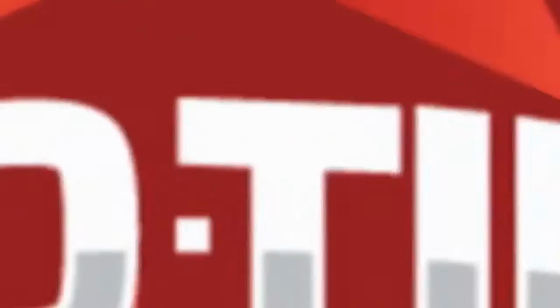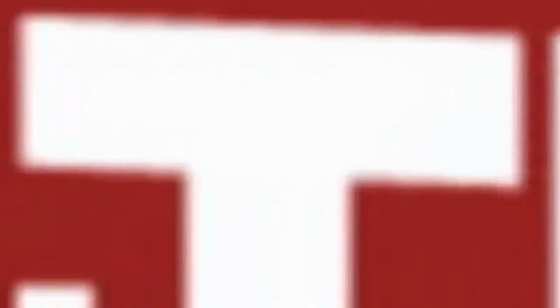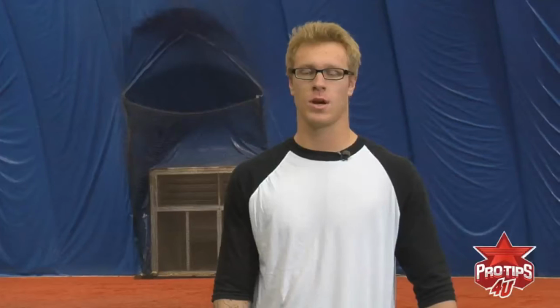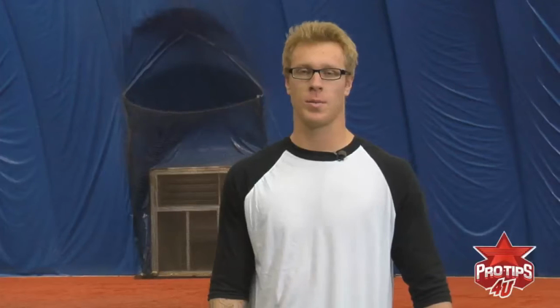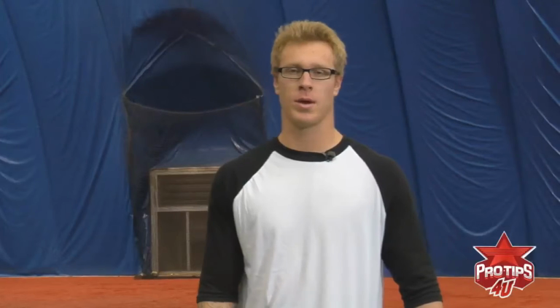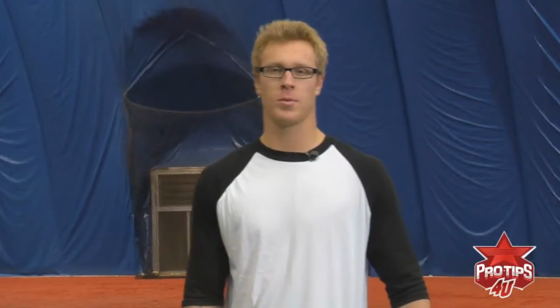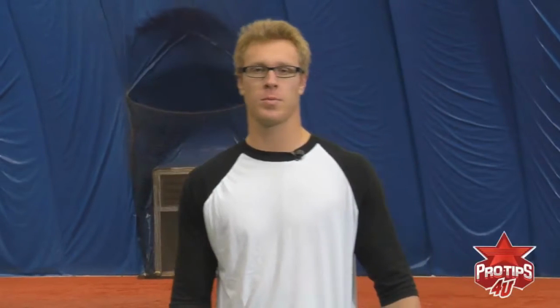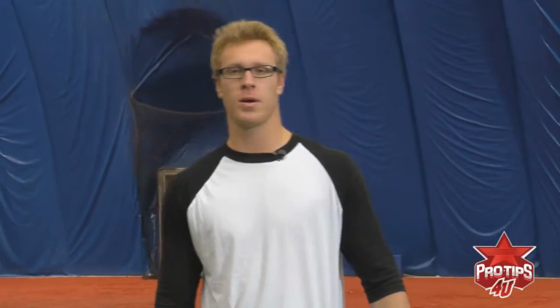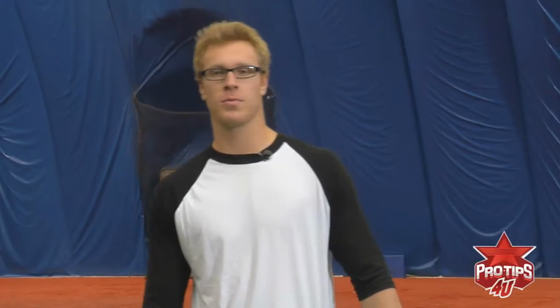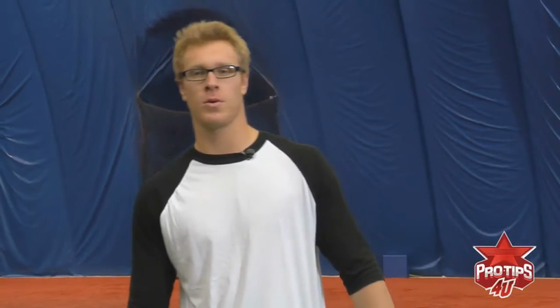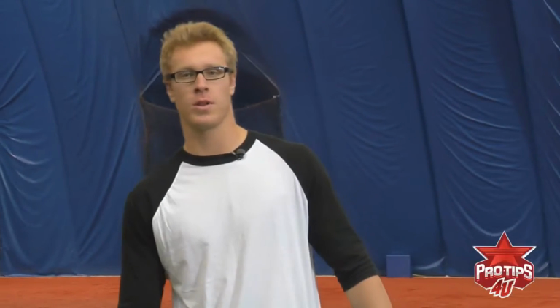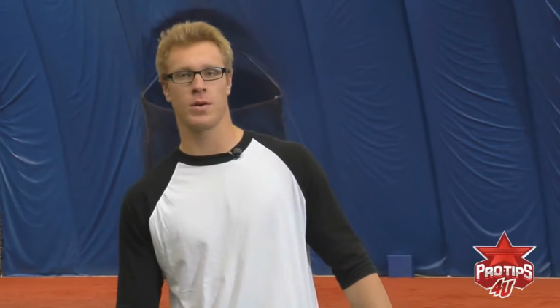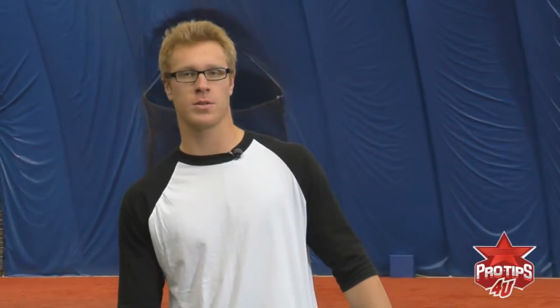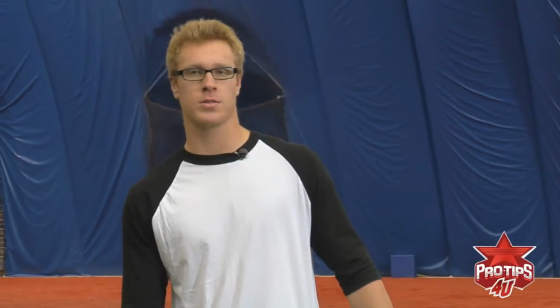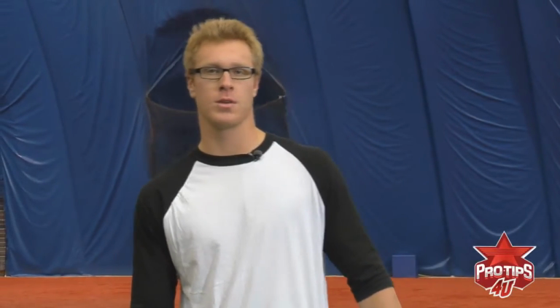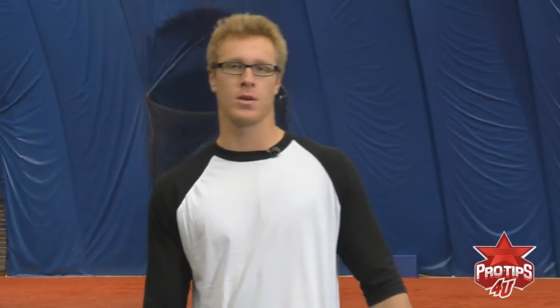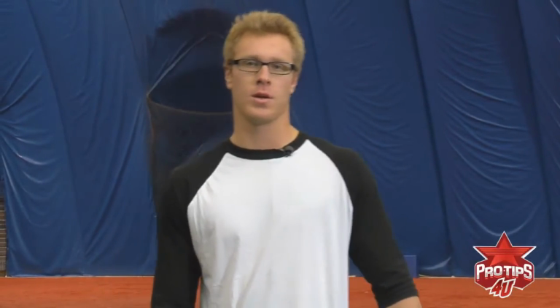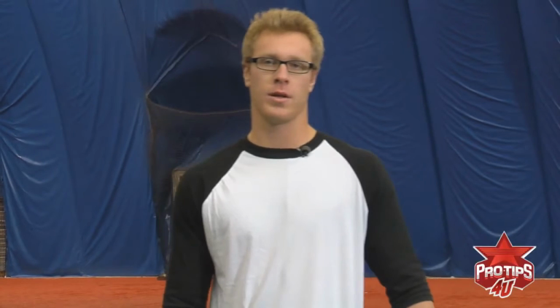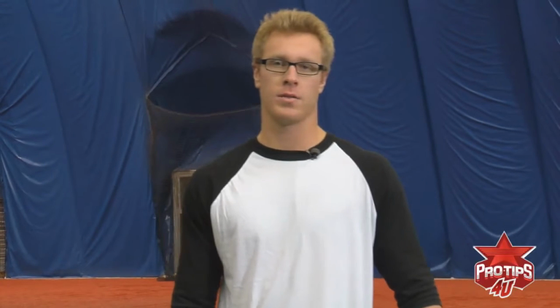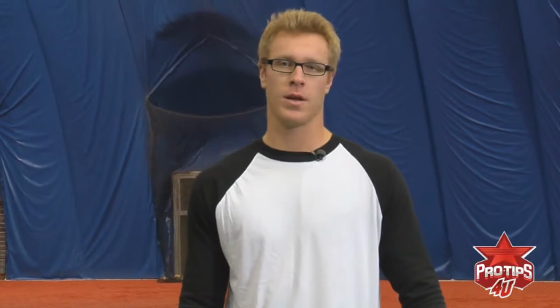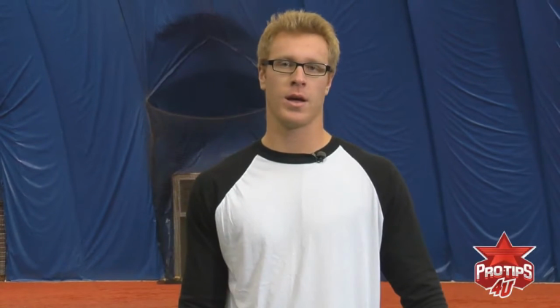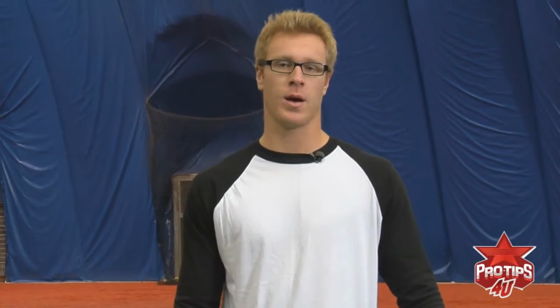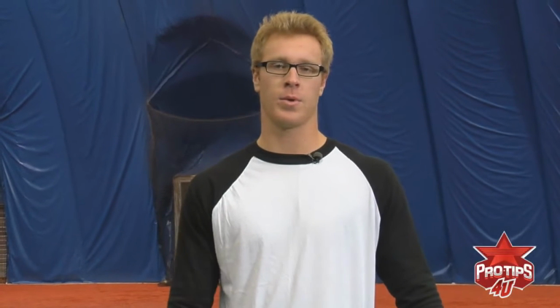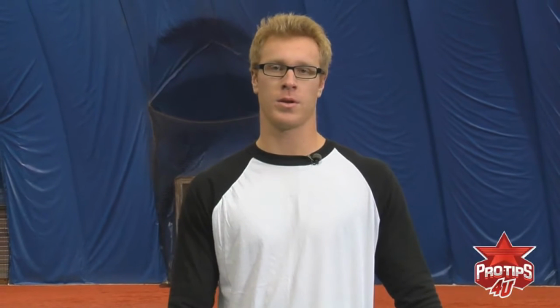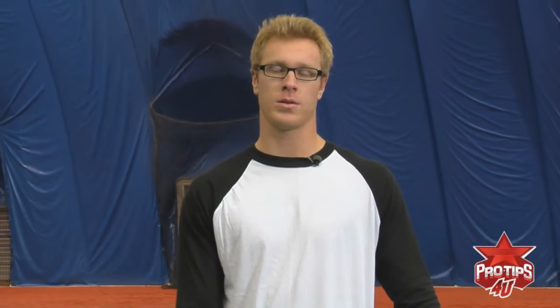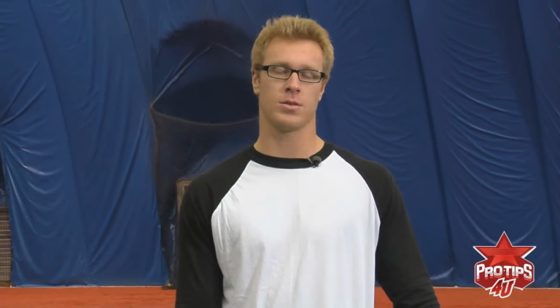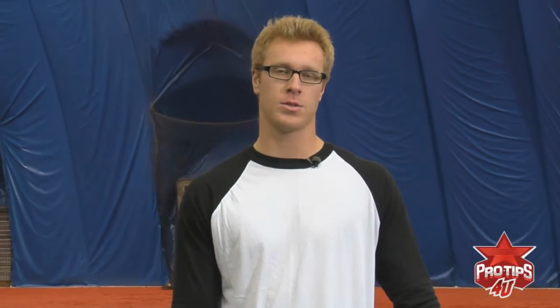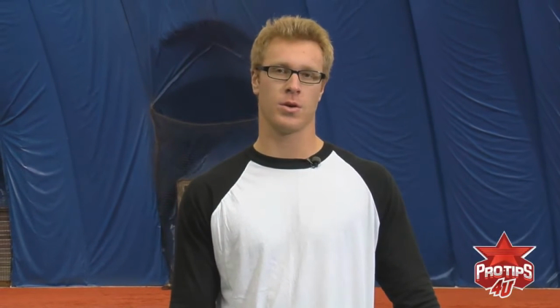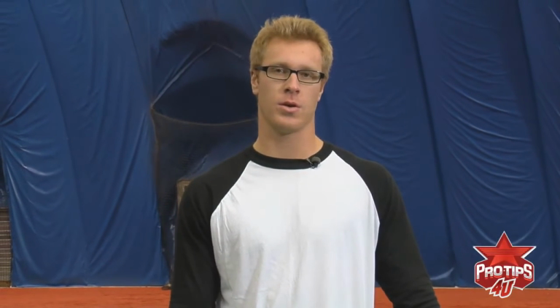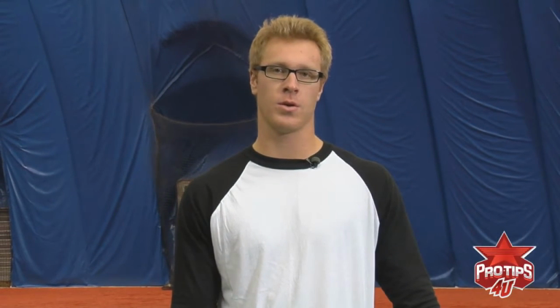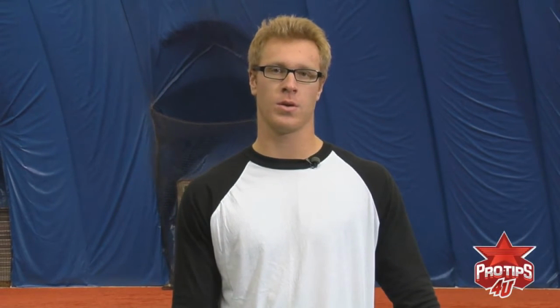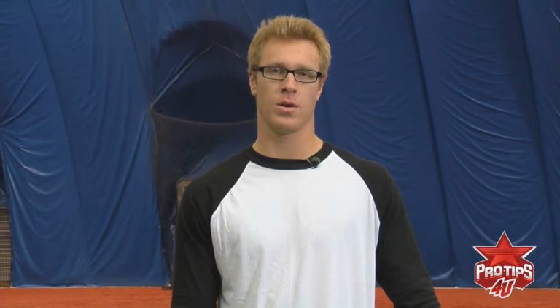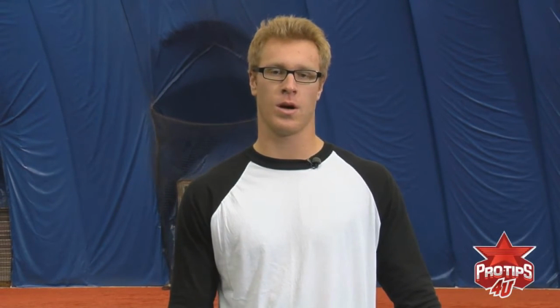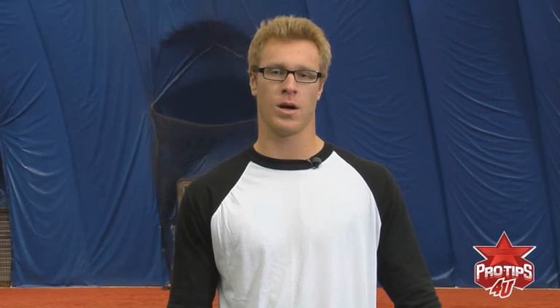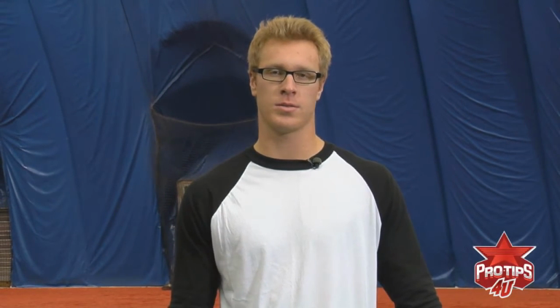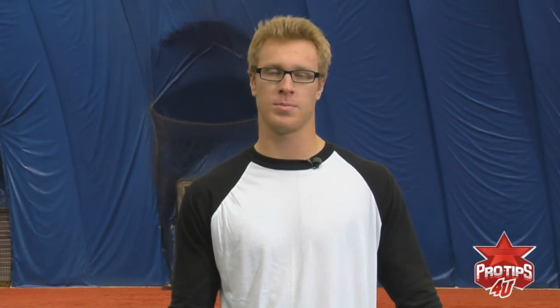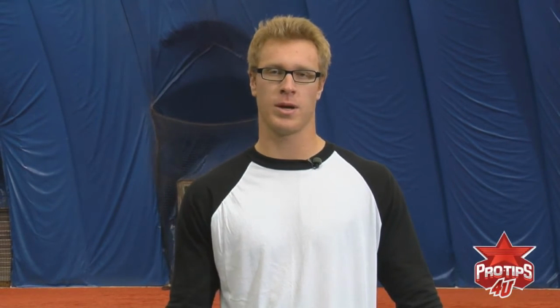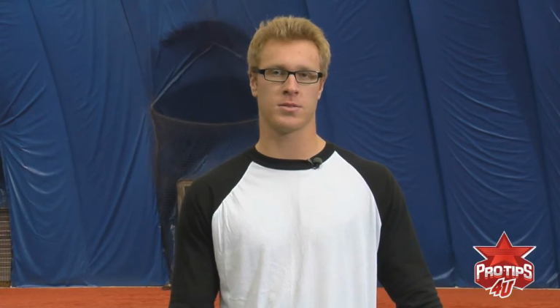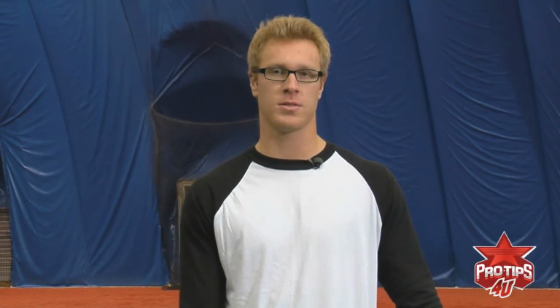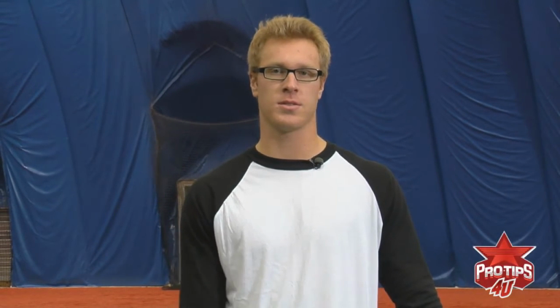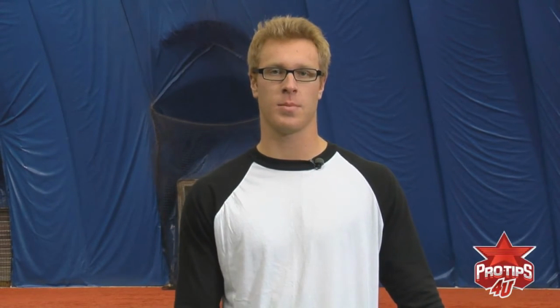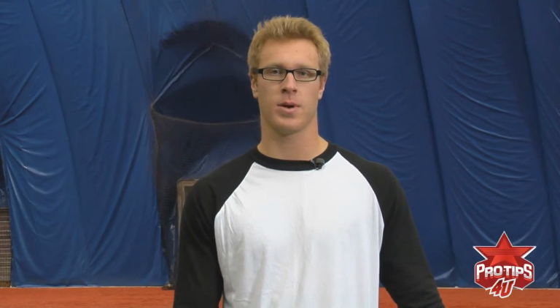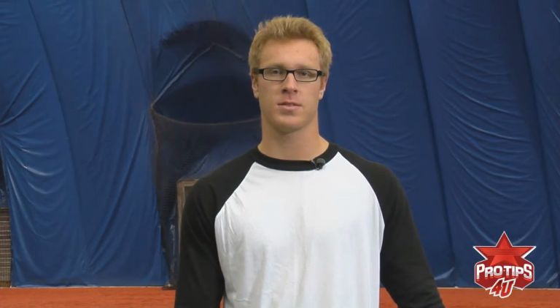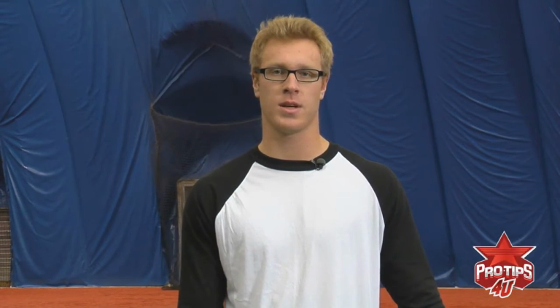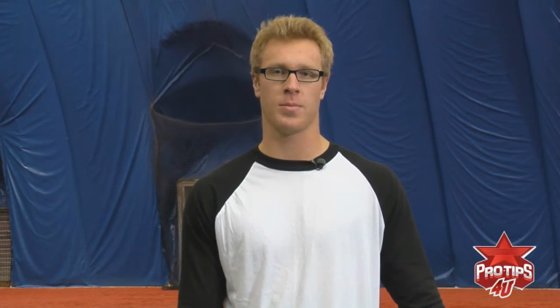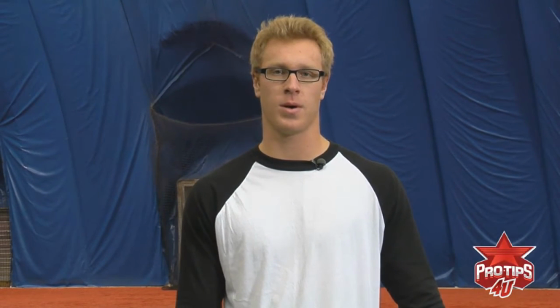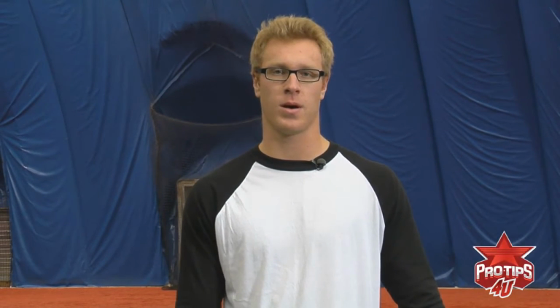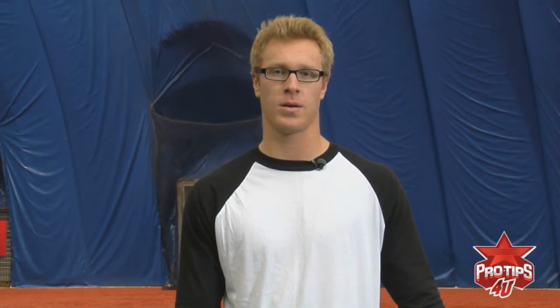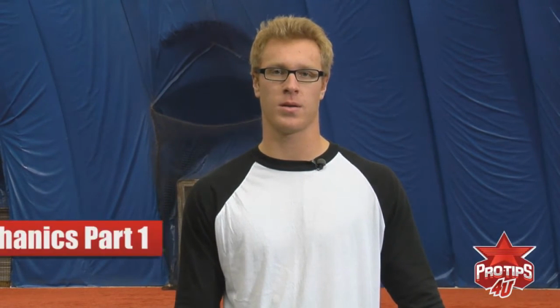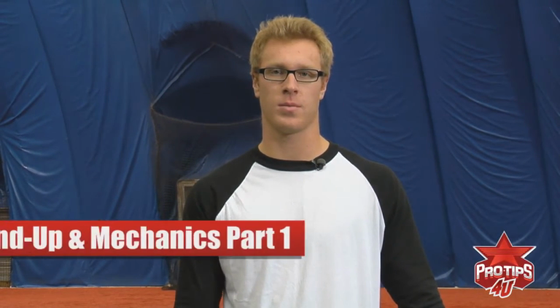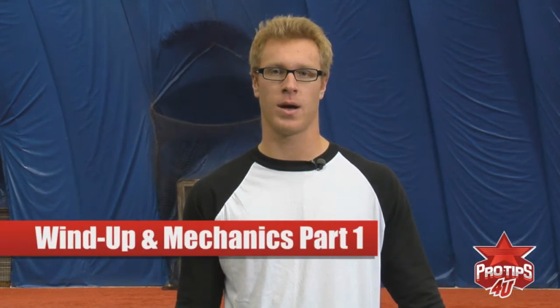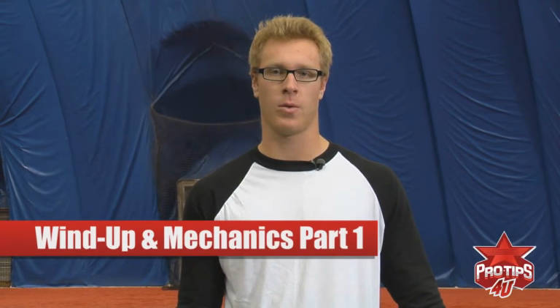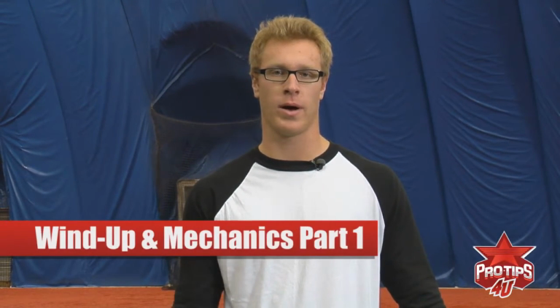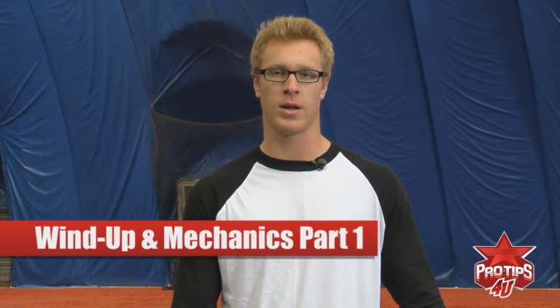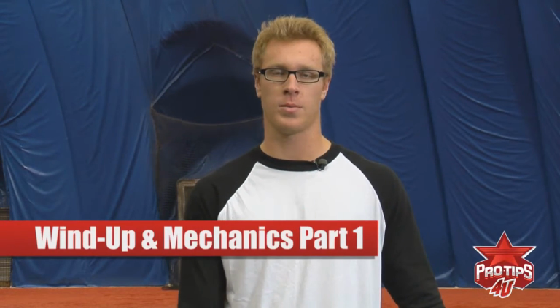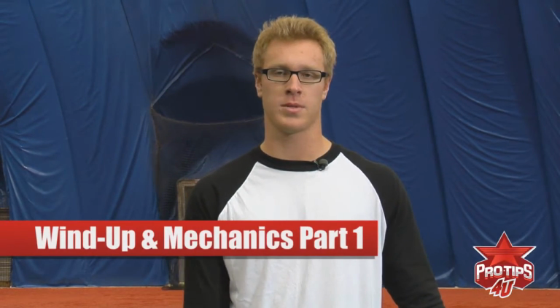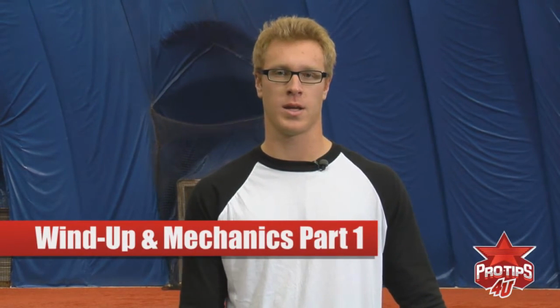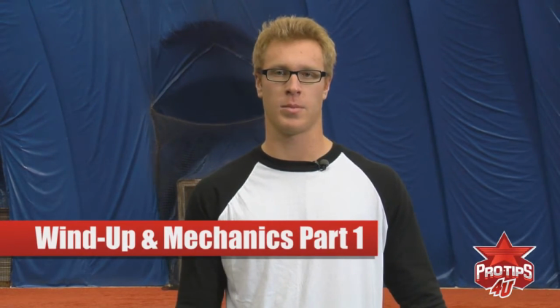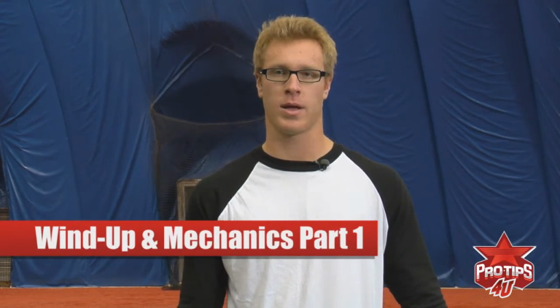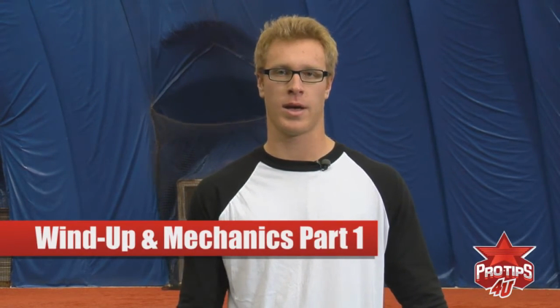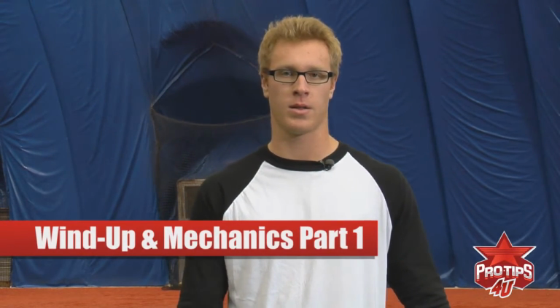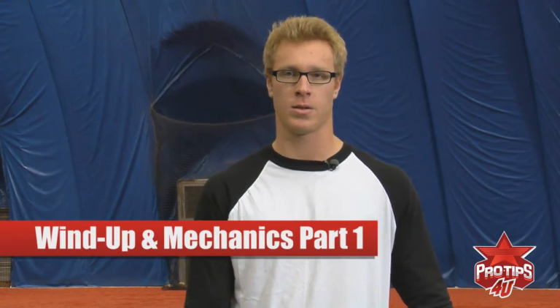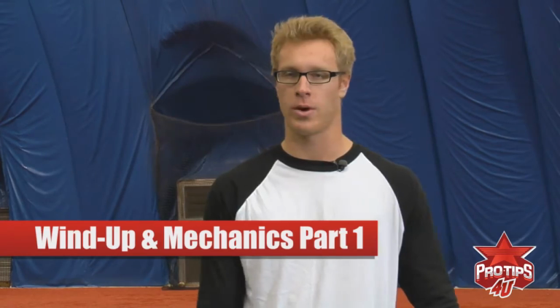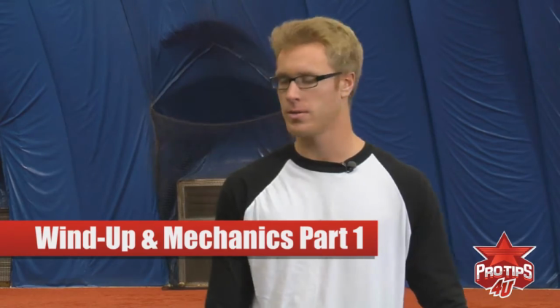Hi, my name is Mike Fulton-Evich, and today I'm going to show you basically step-by-step my wind-ups and mechanics.